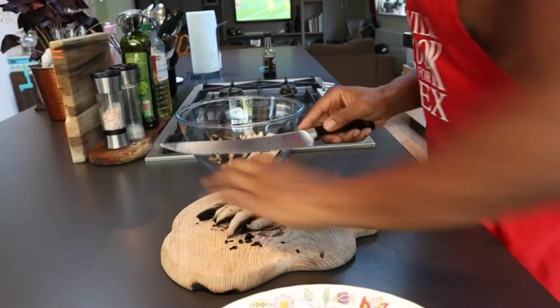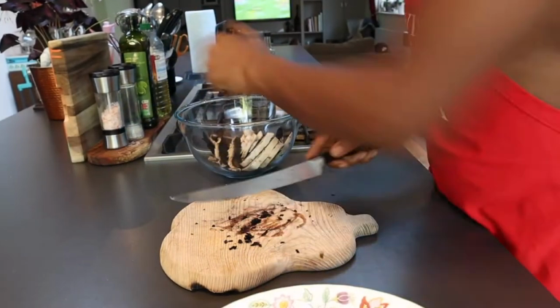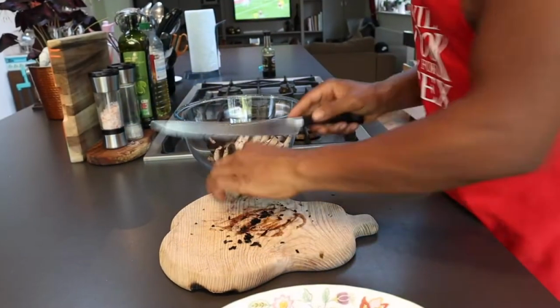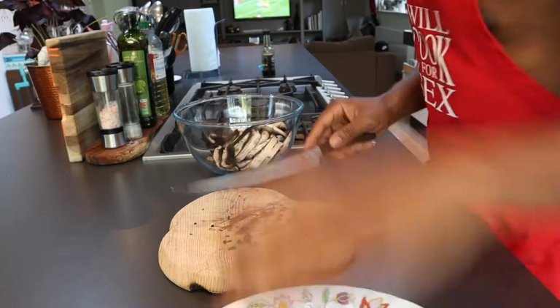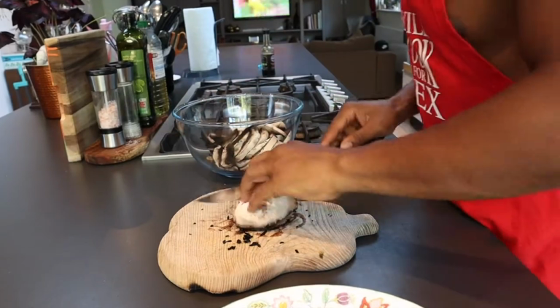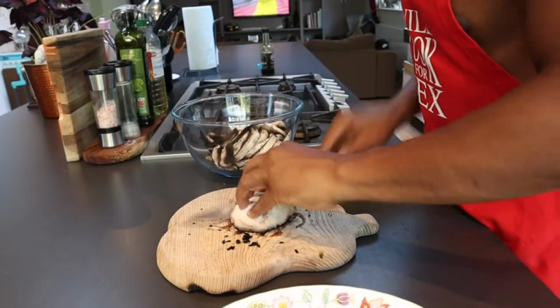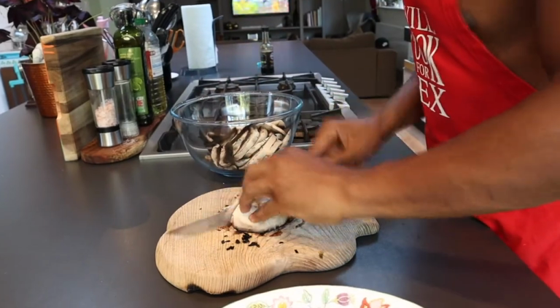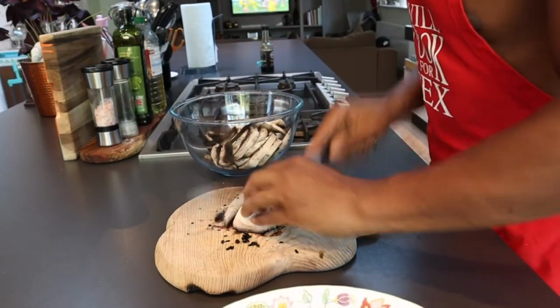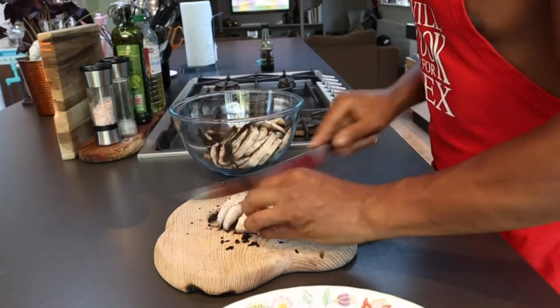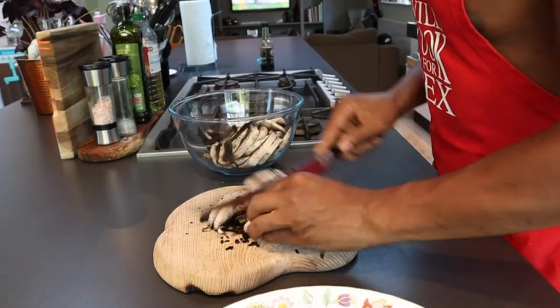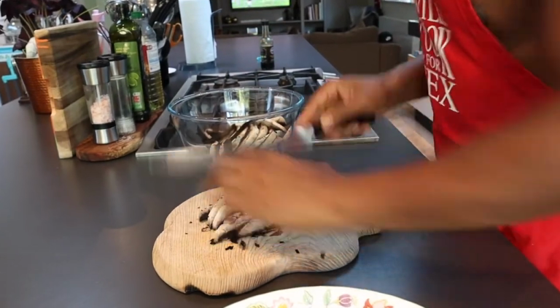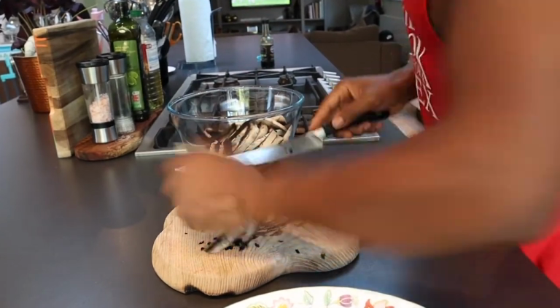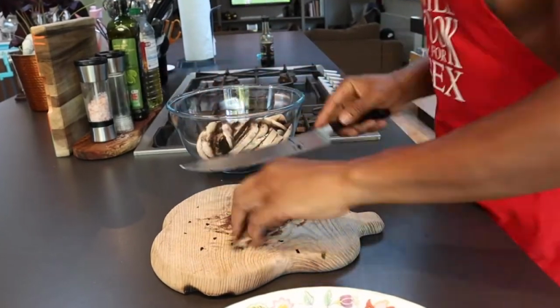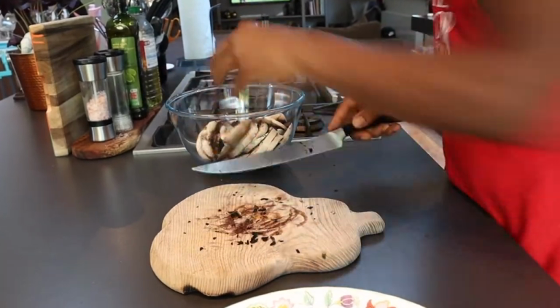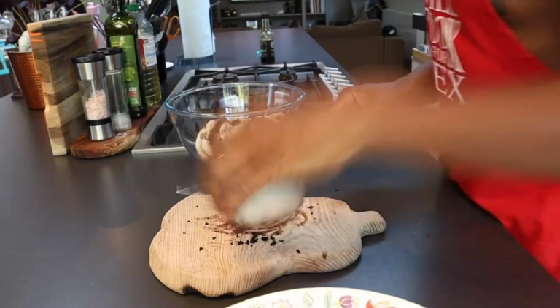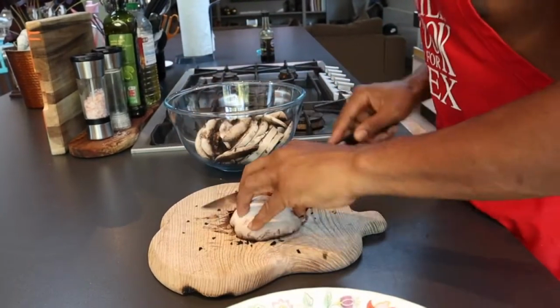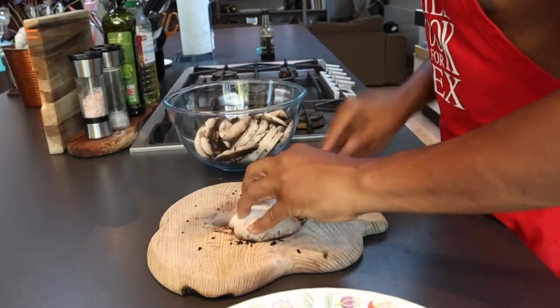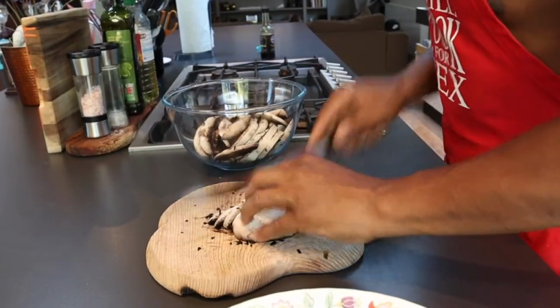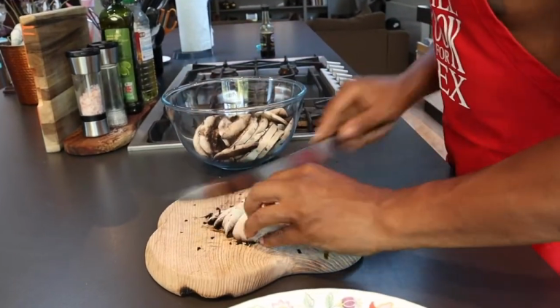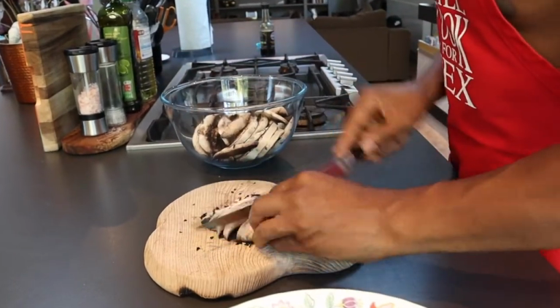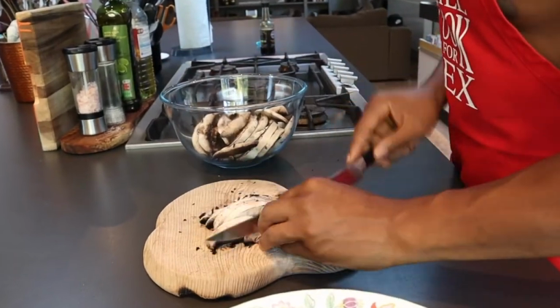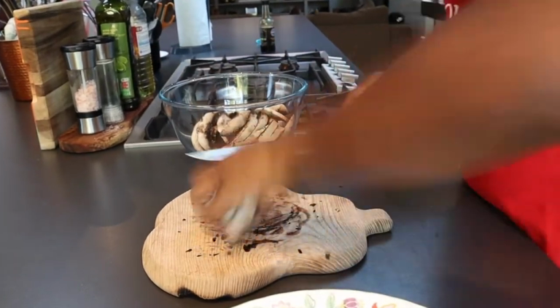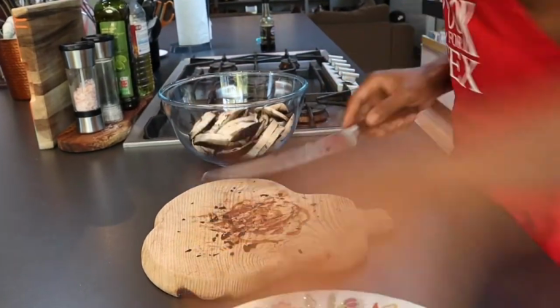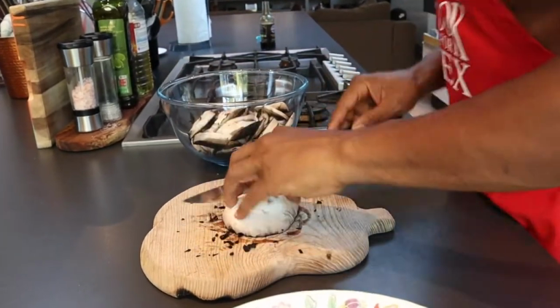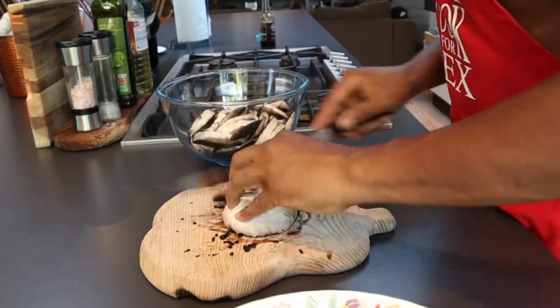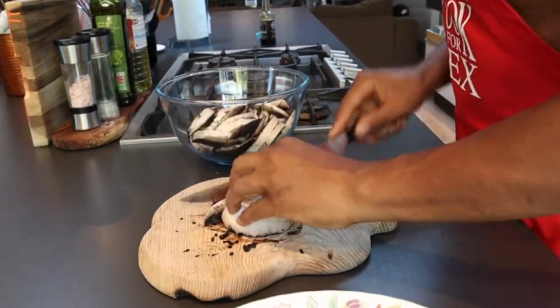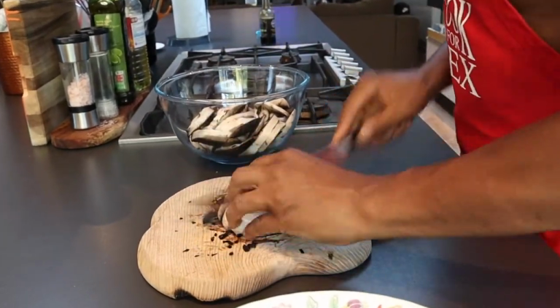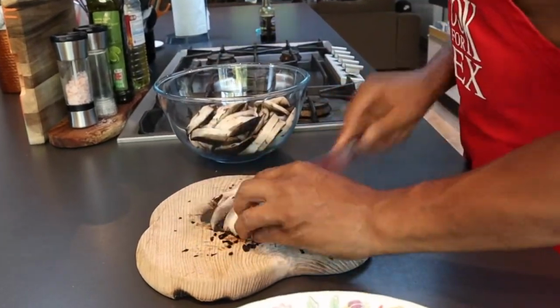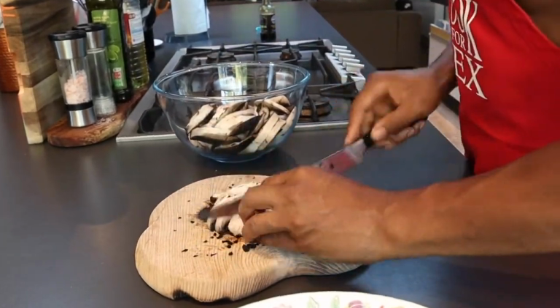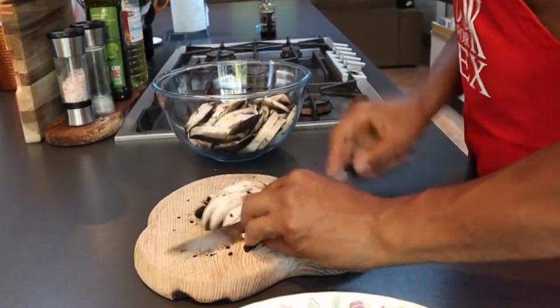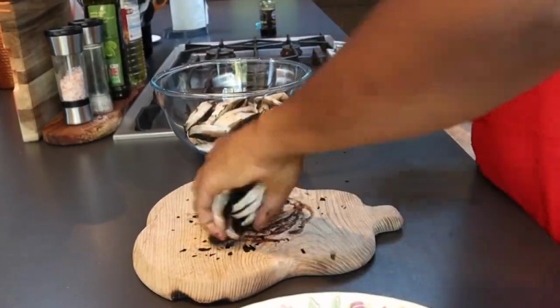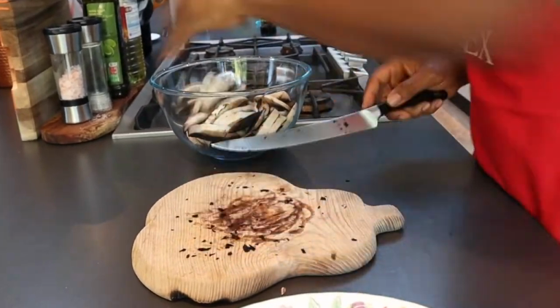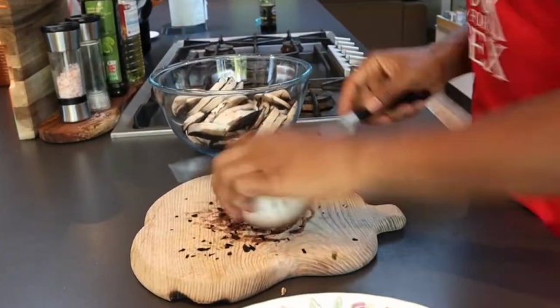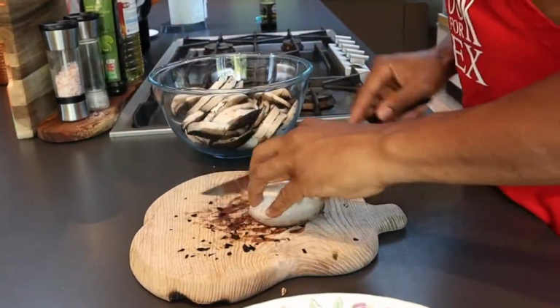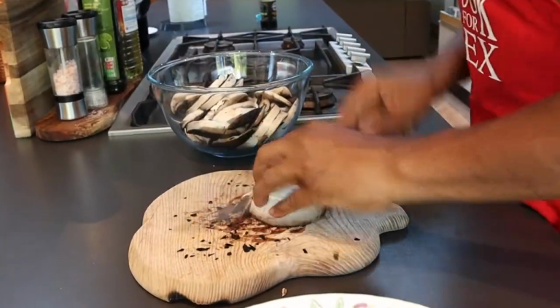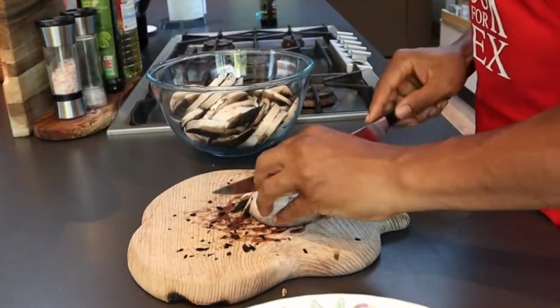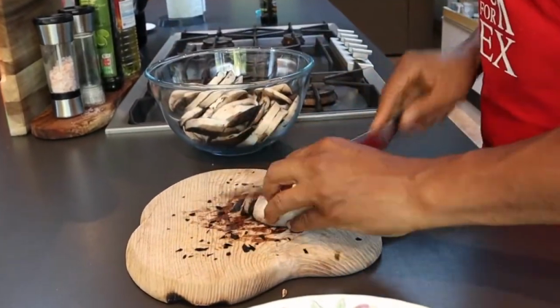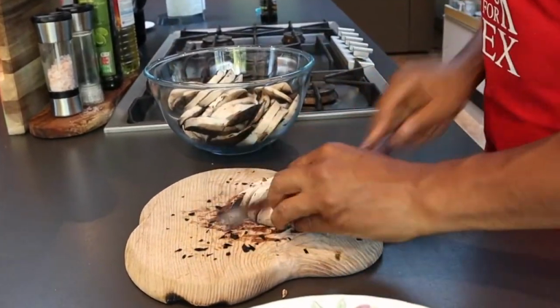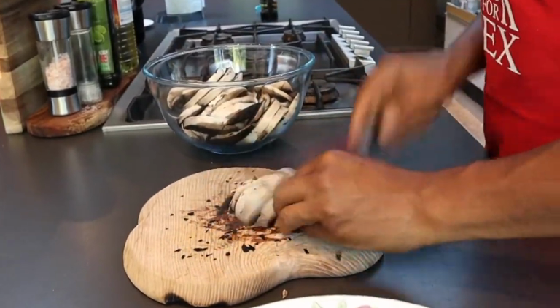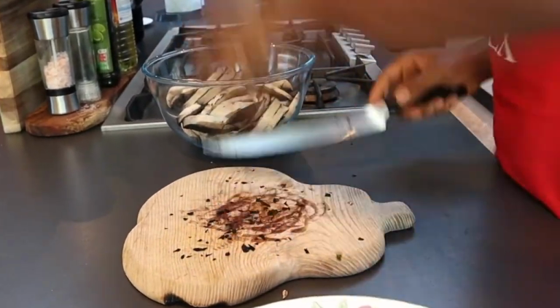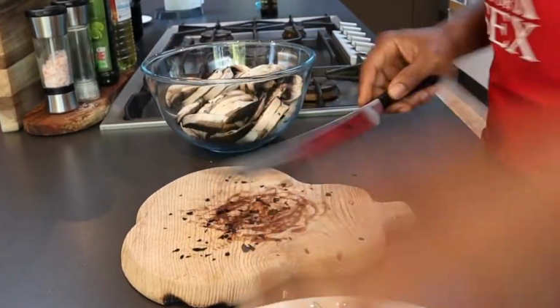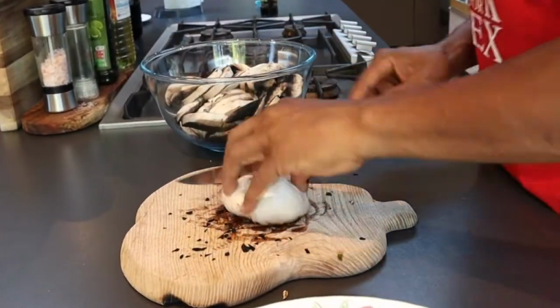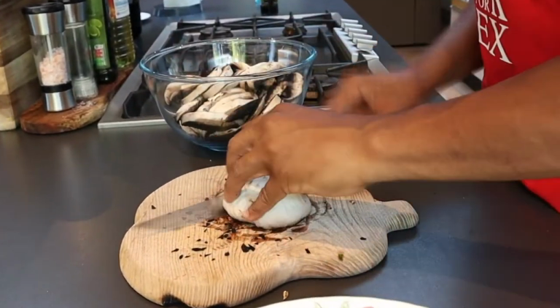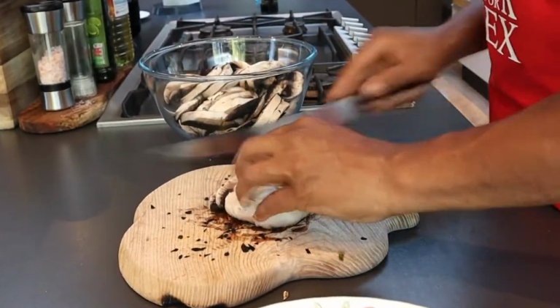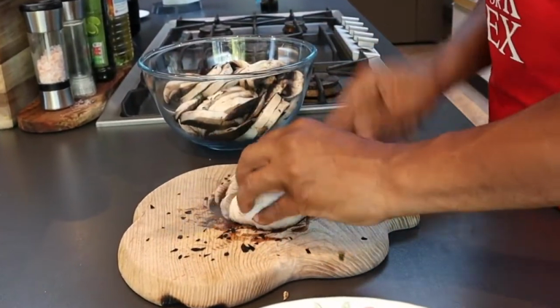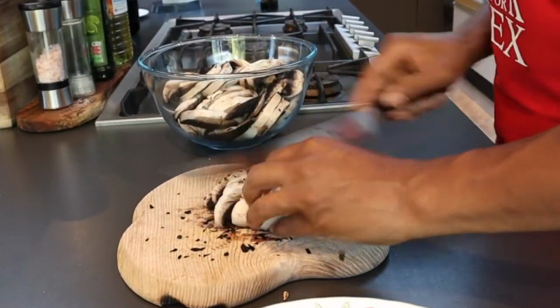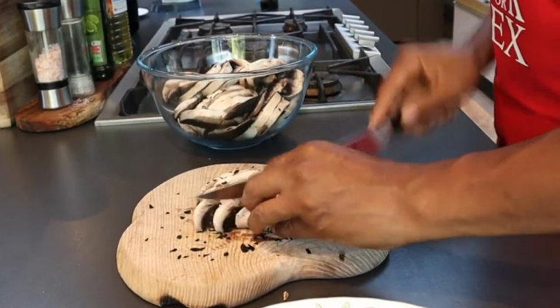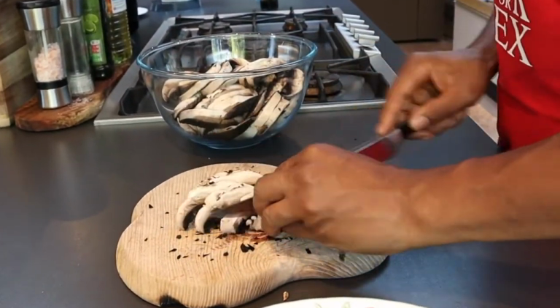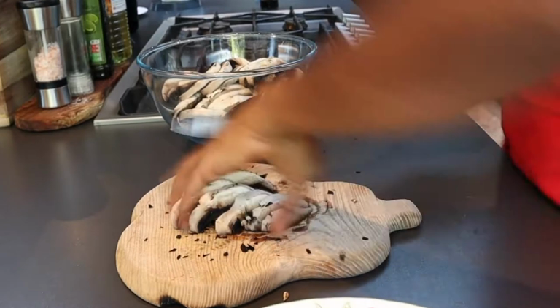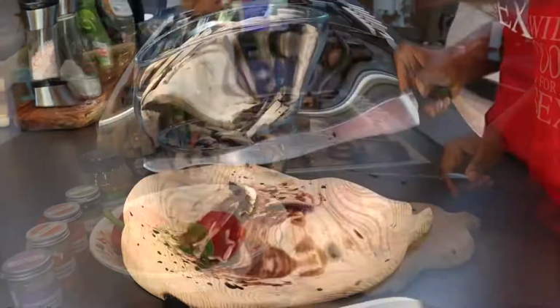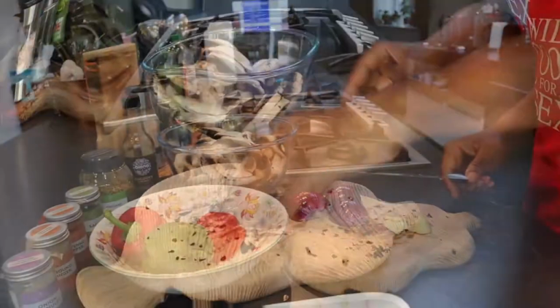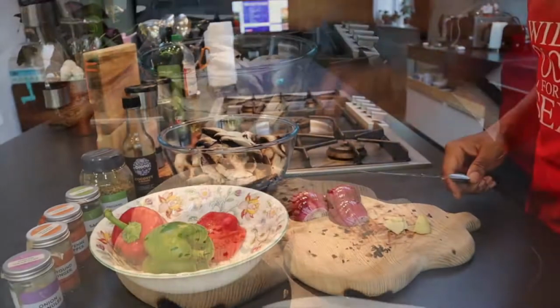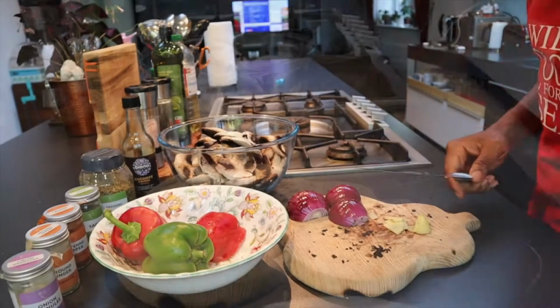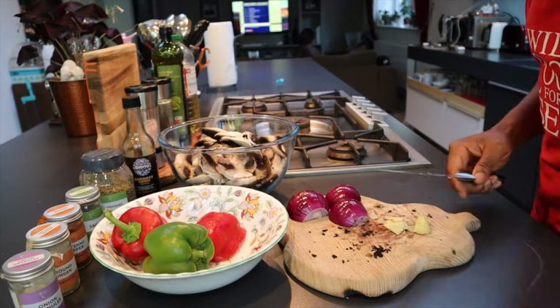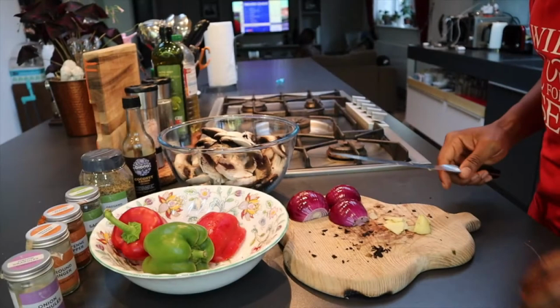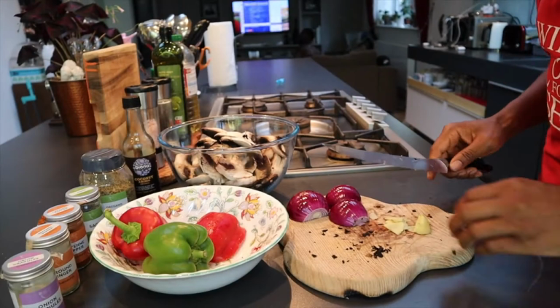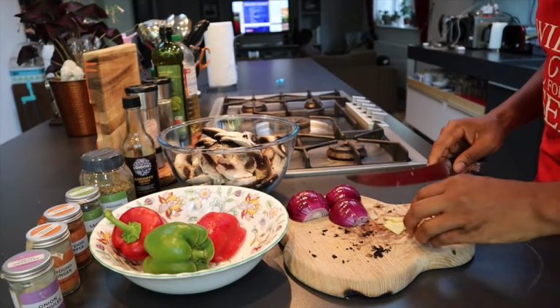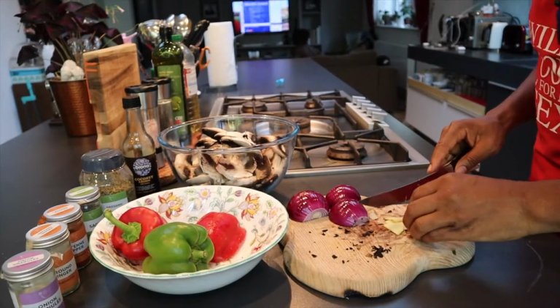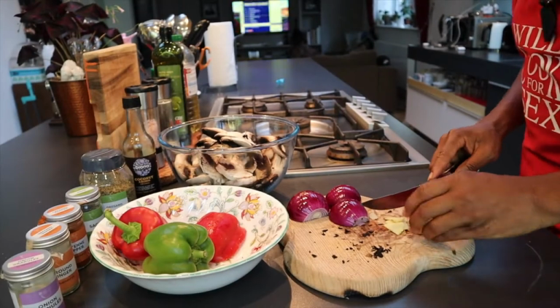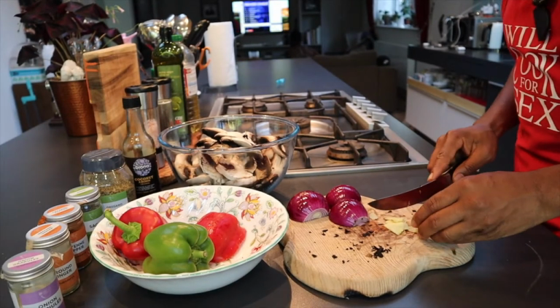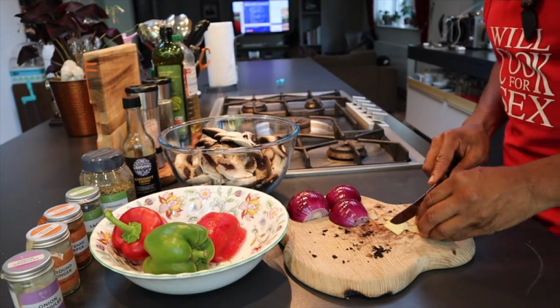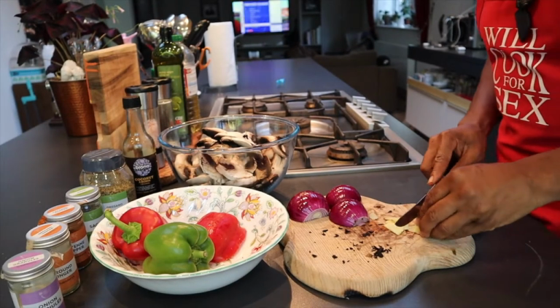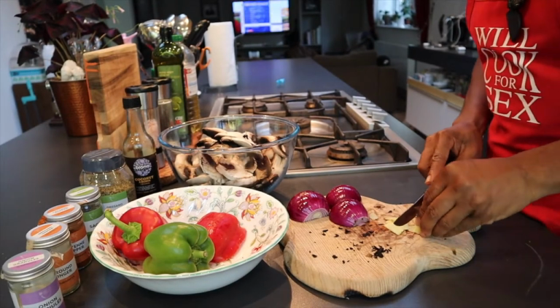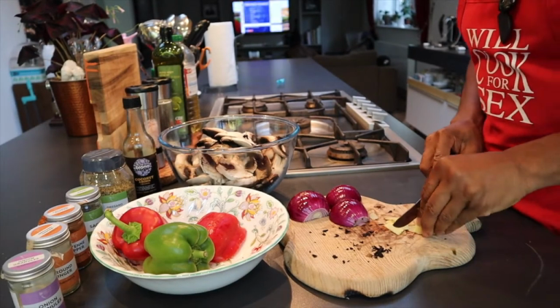Hi, welcome to my channel. My name is Trevor. Today I'm going to be showing you how to make vegan alkaline chili beef stir fry.